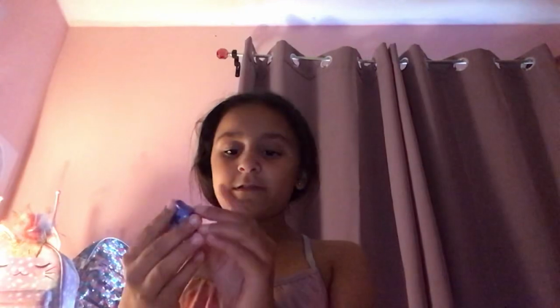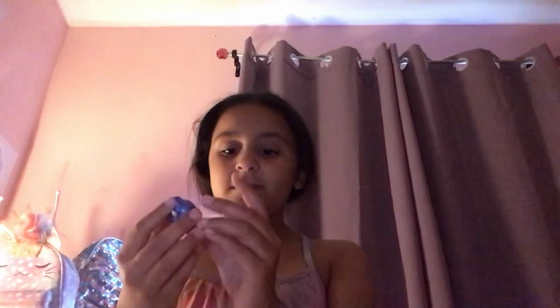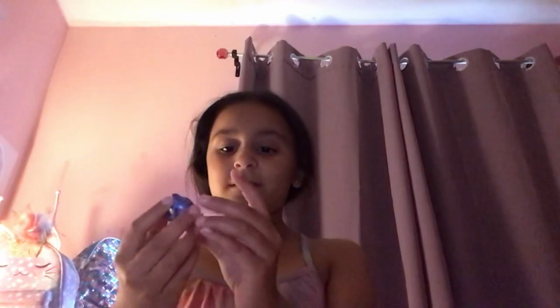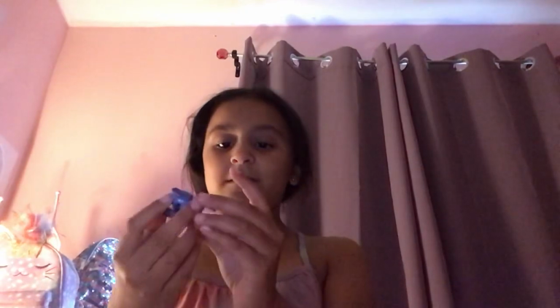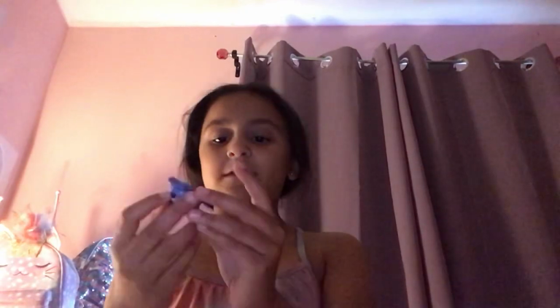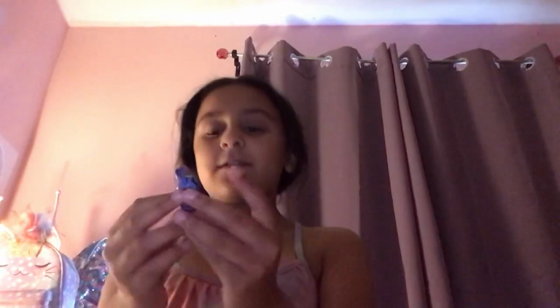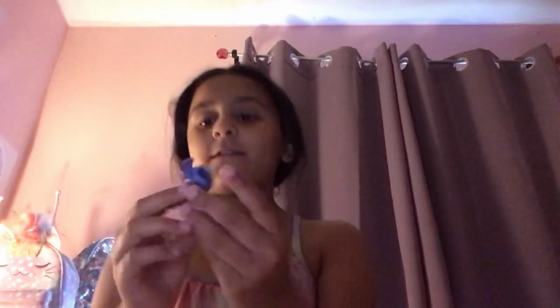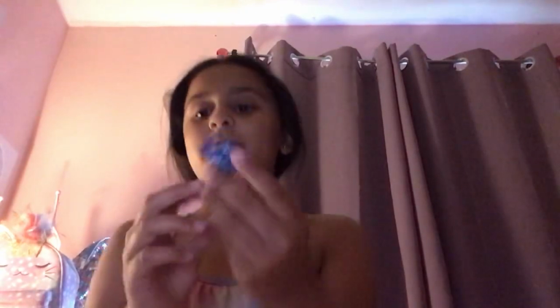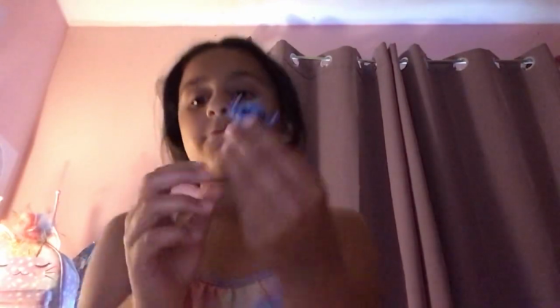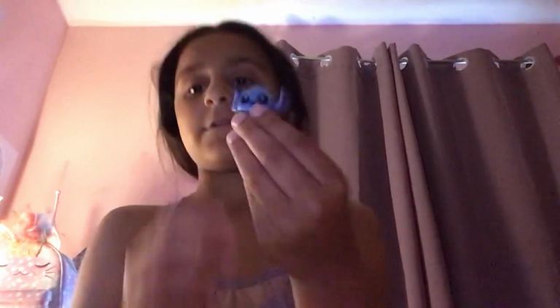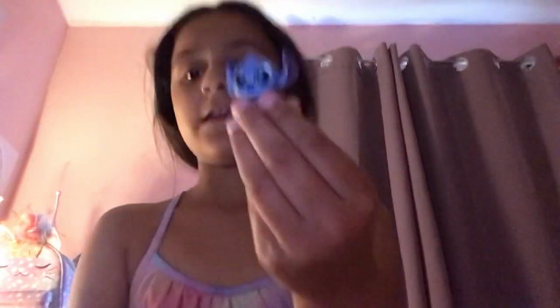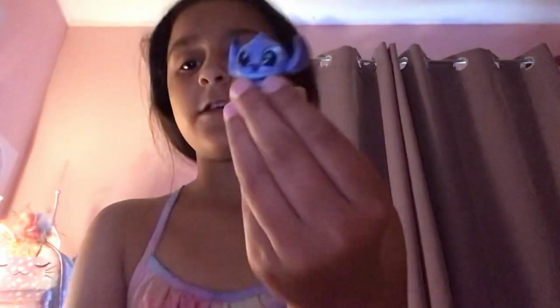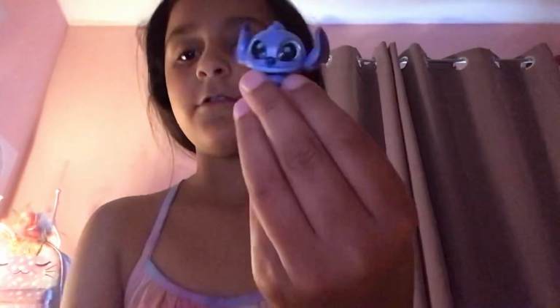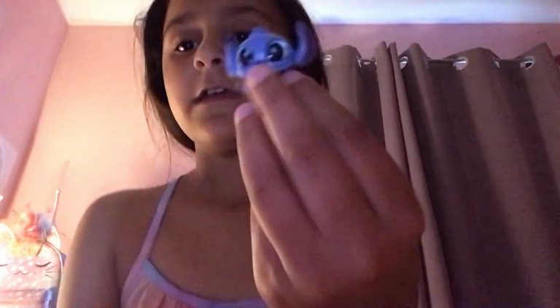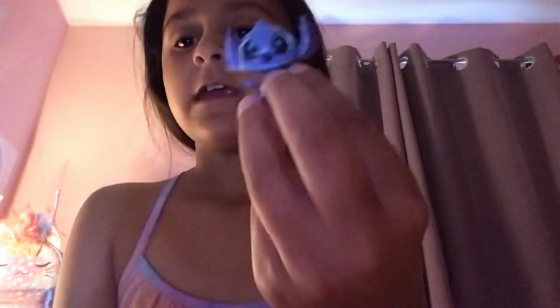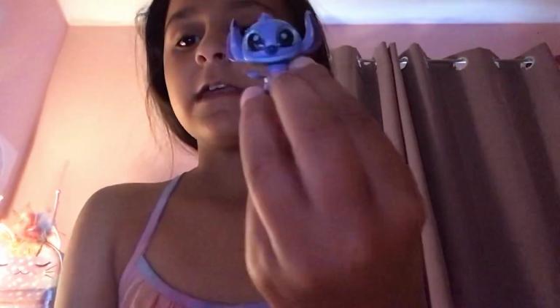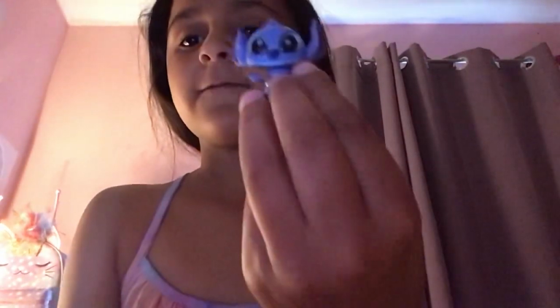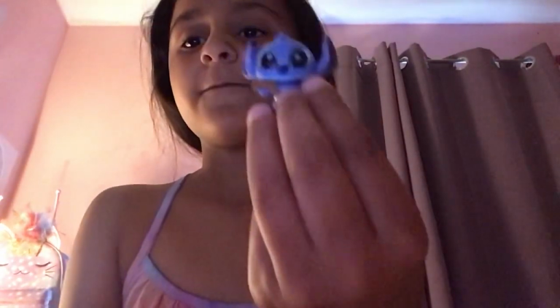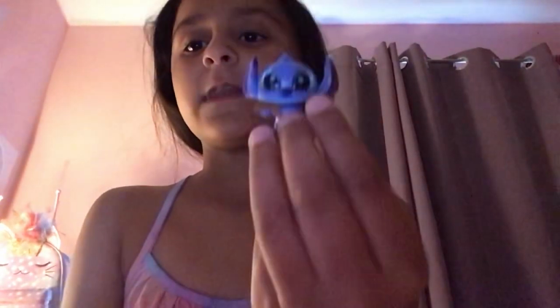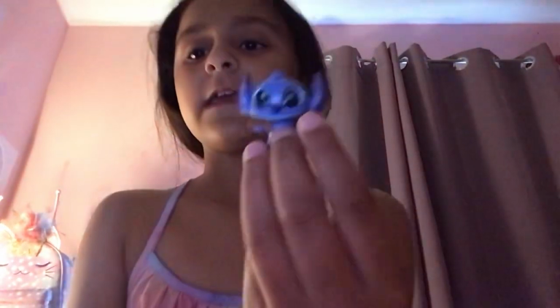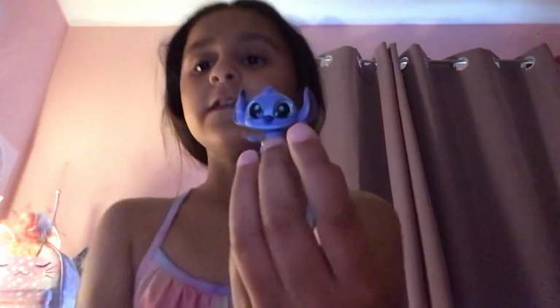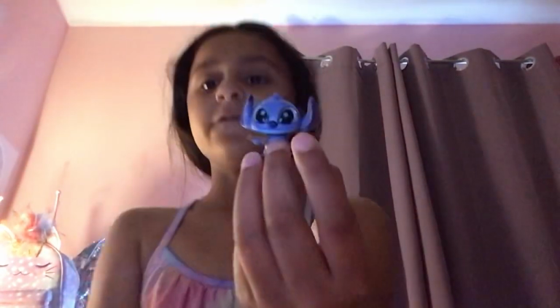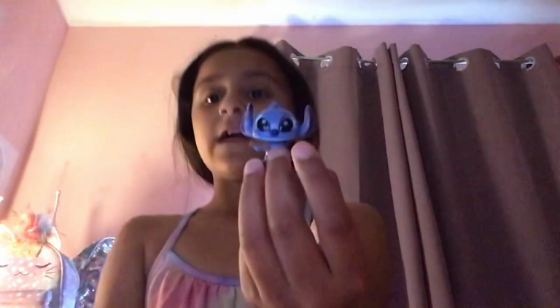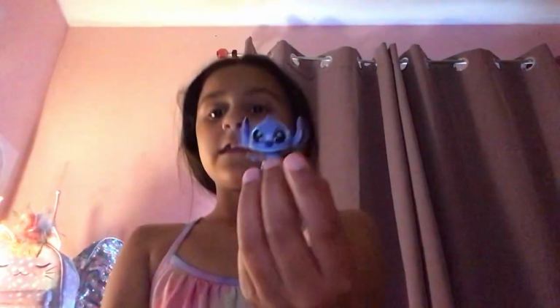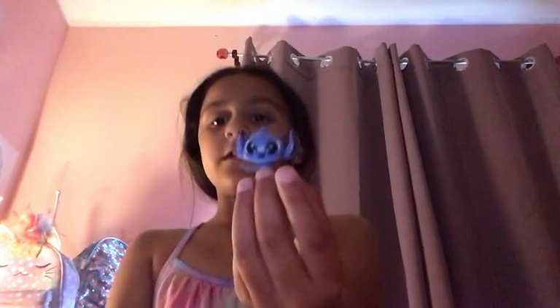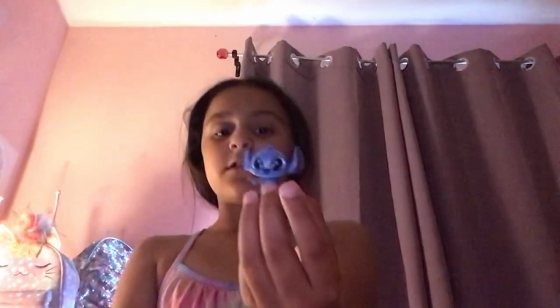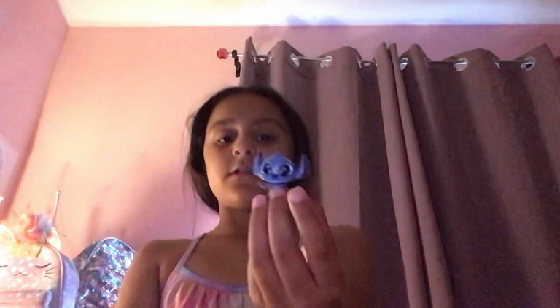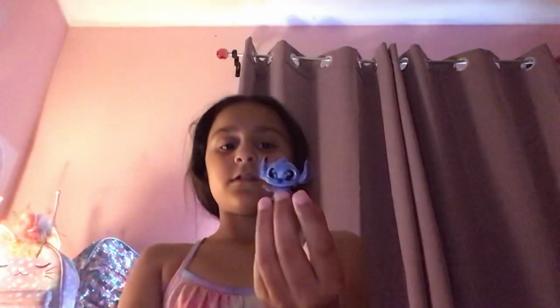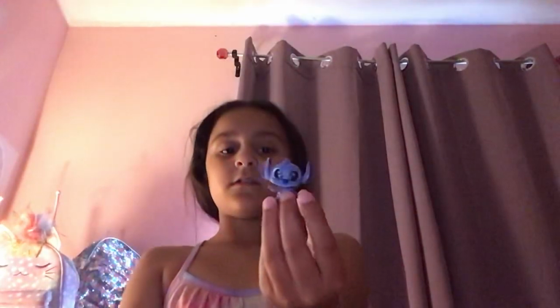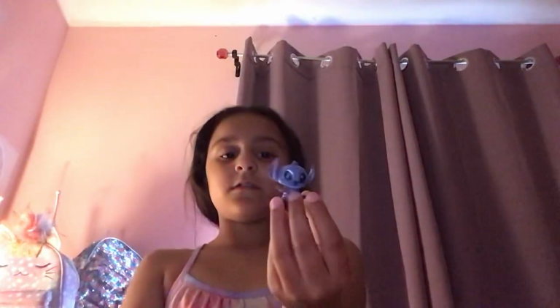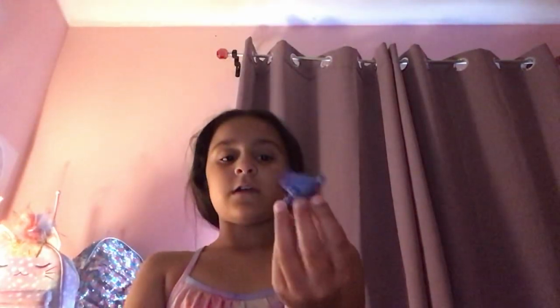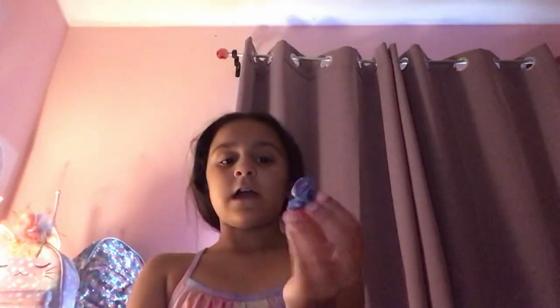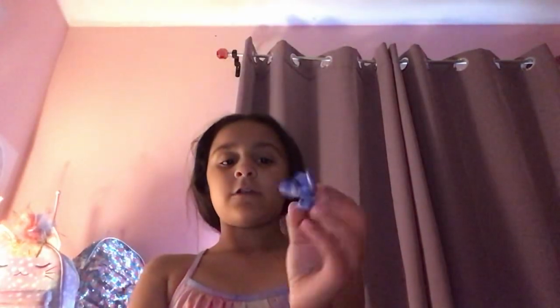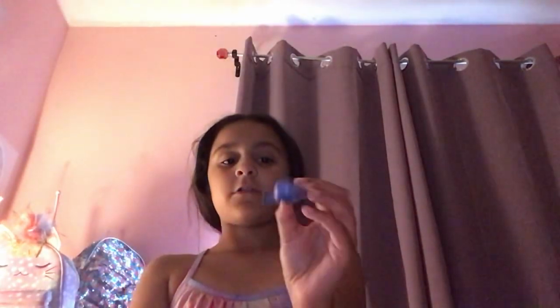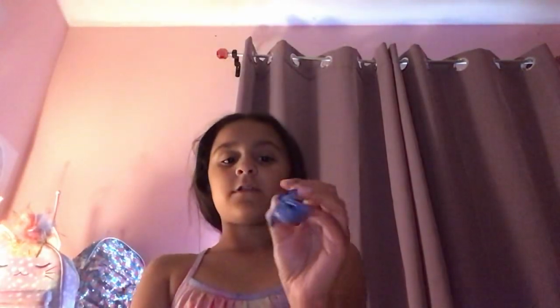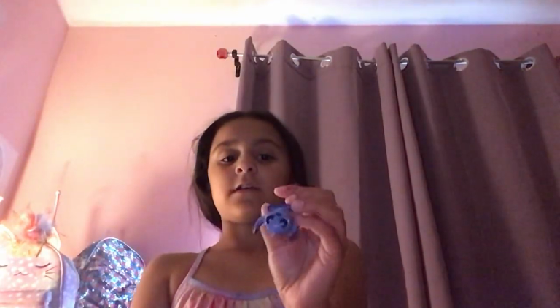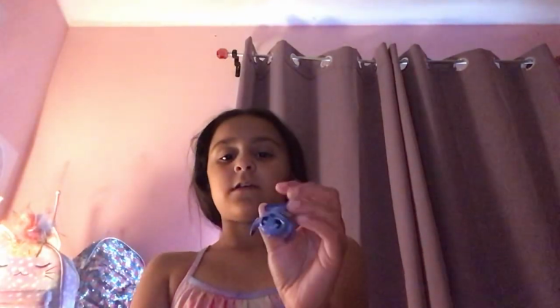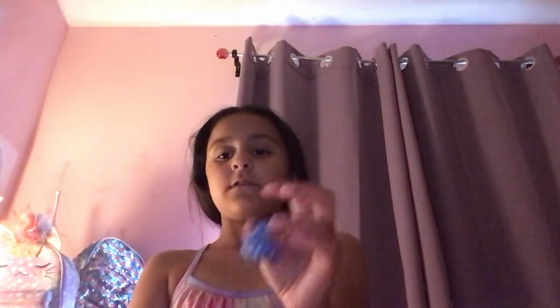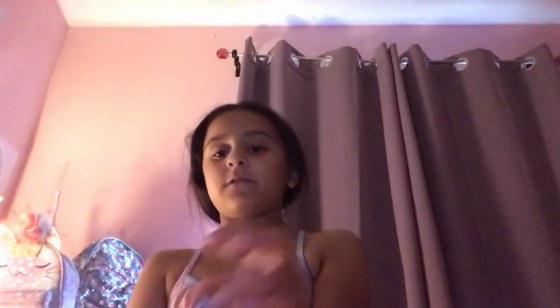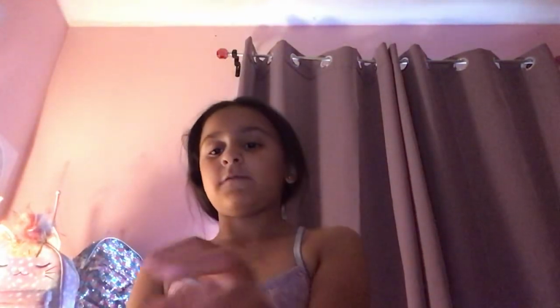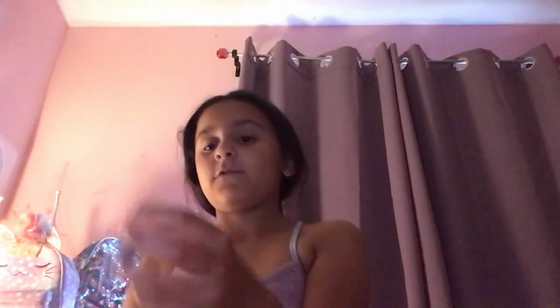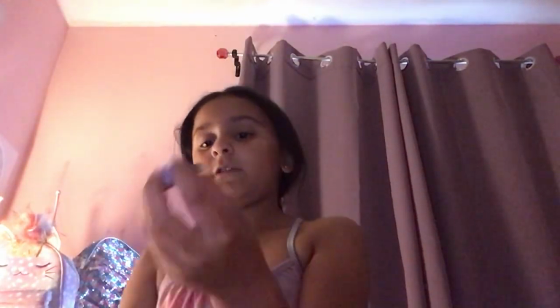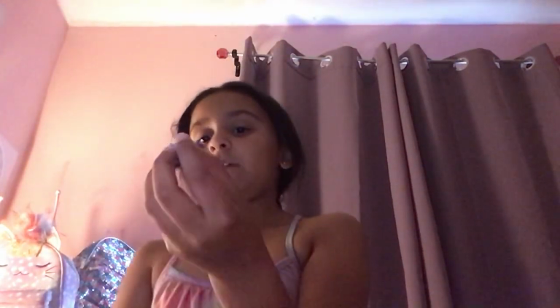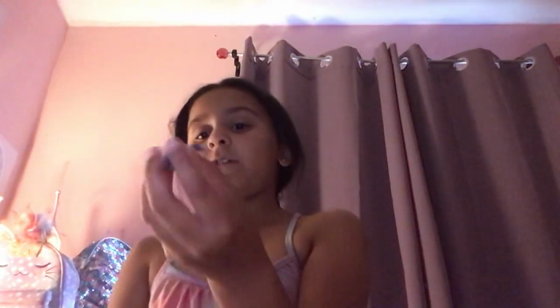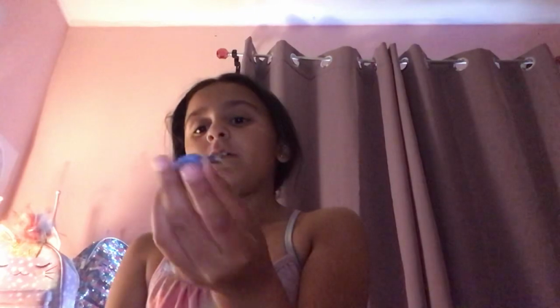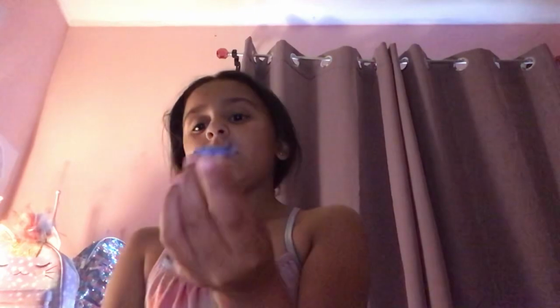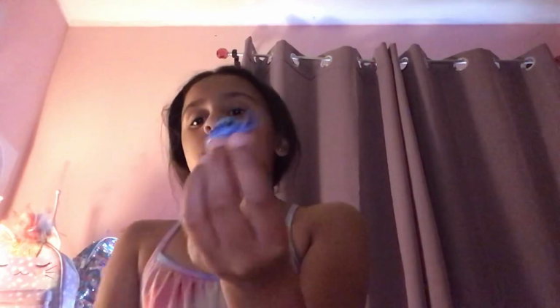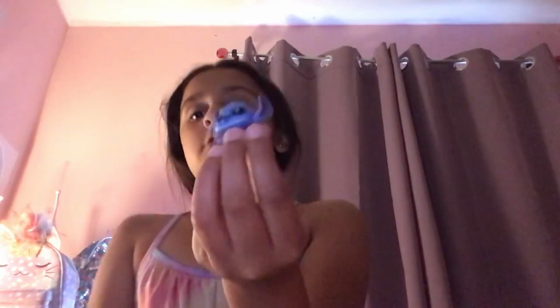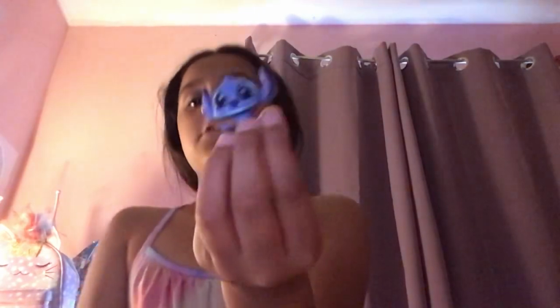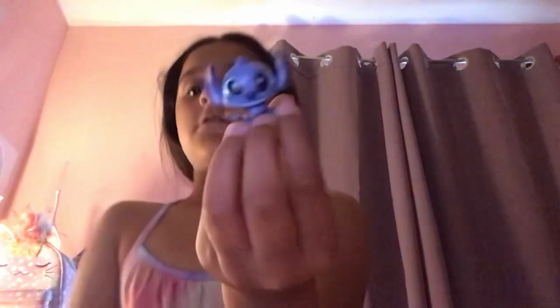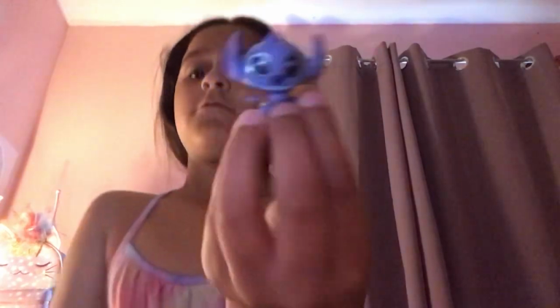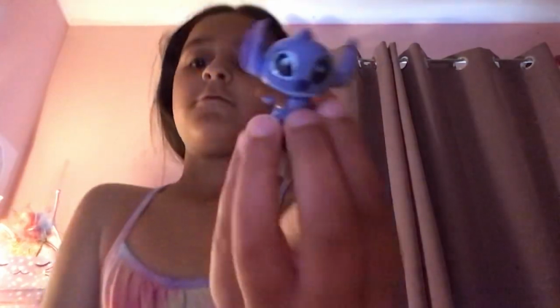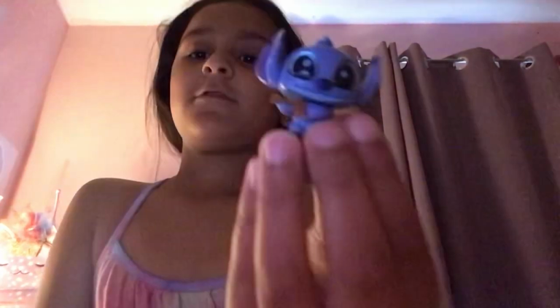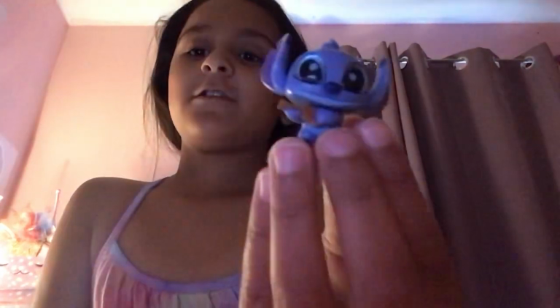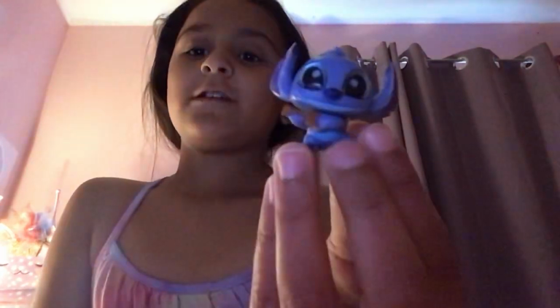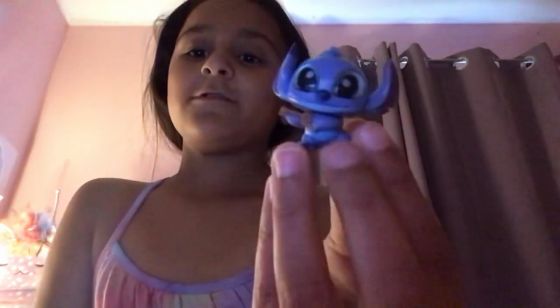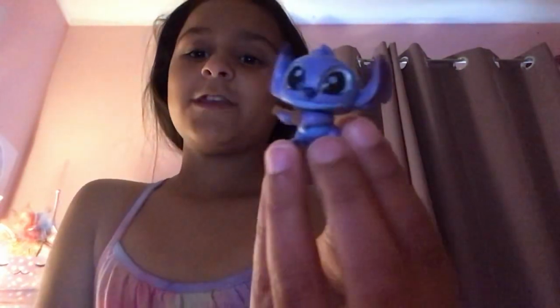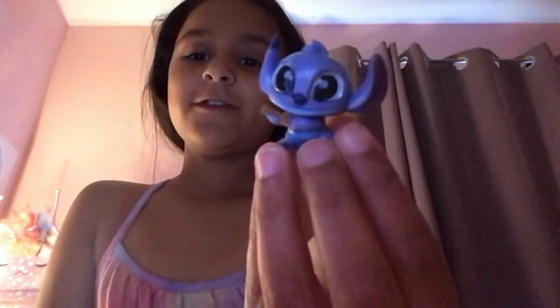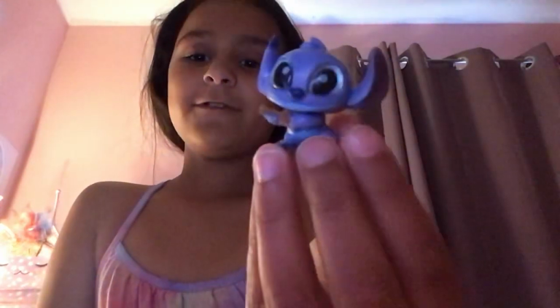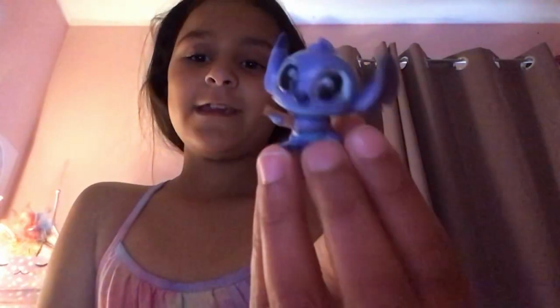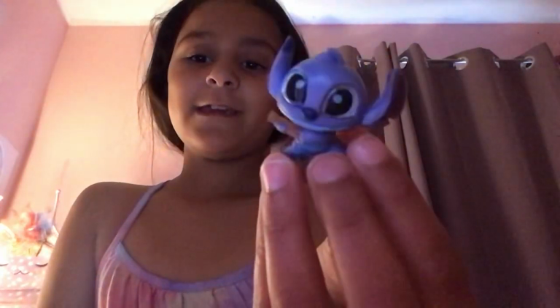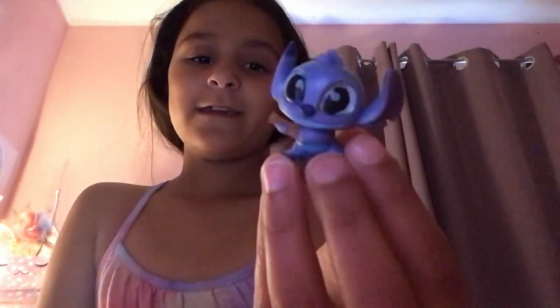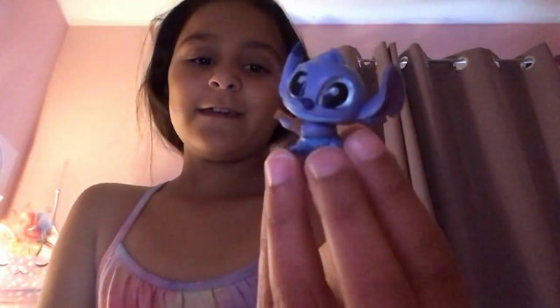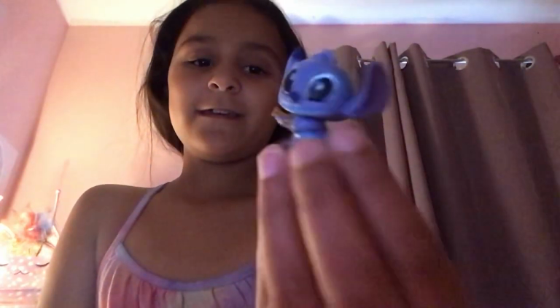This is really cute. He's playing the violin — I don't know how to say it. Look how cute he is.